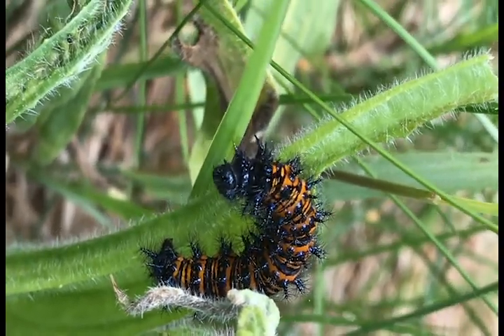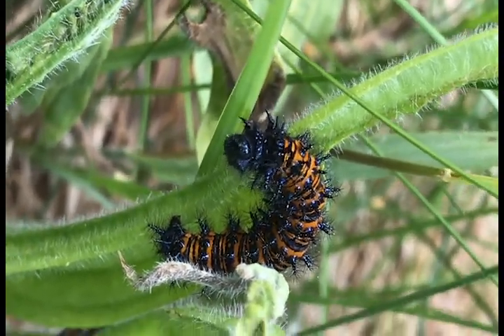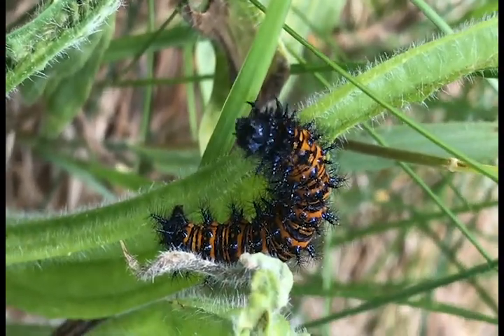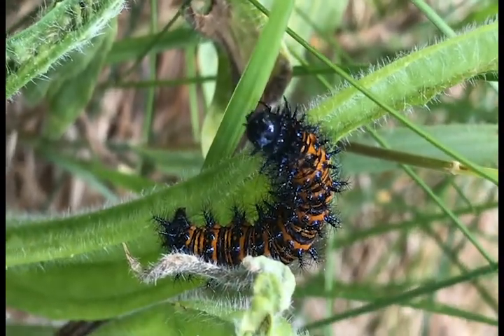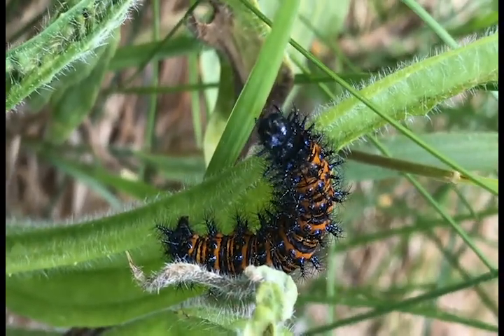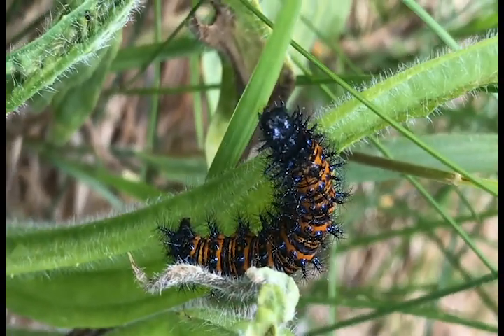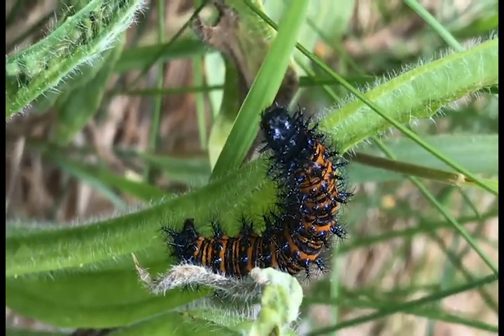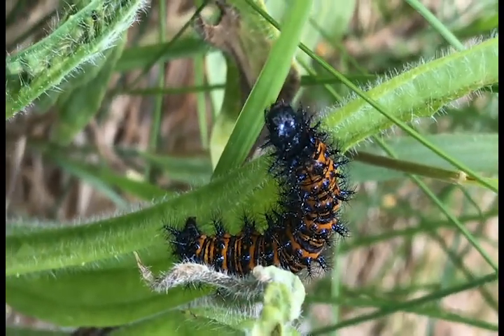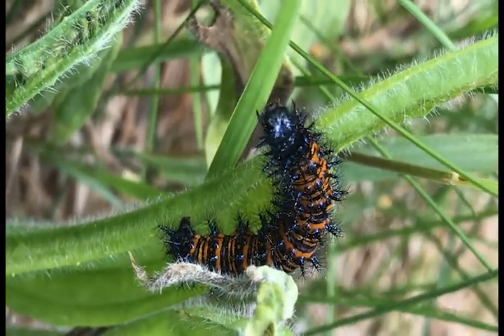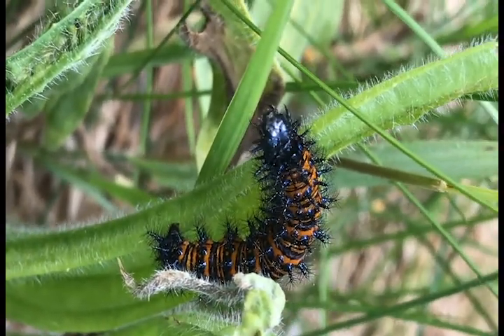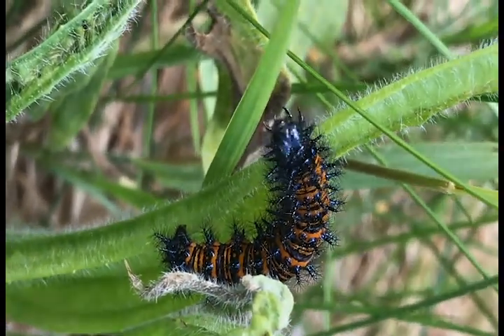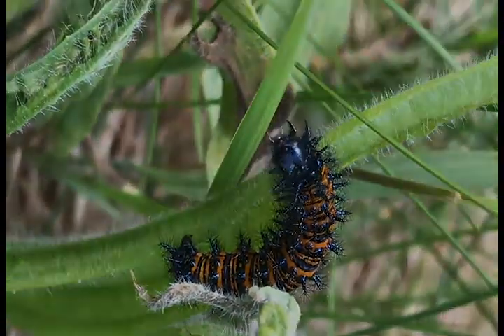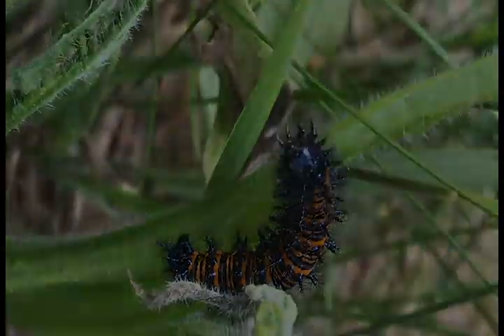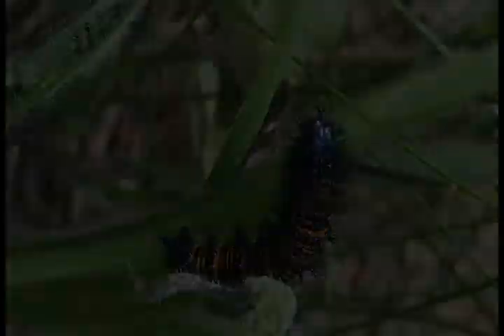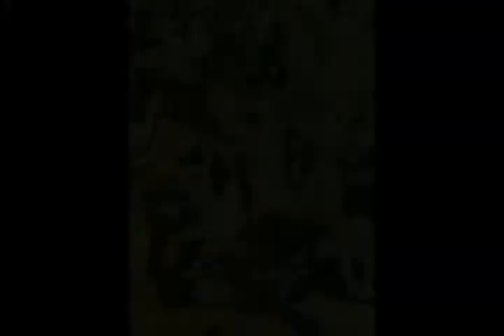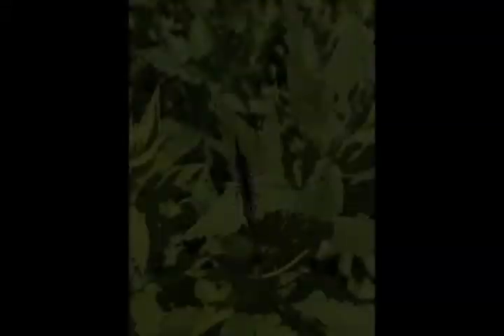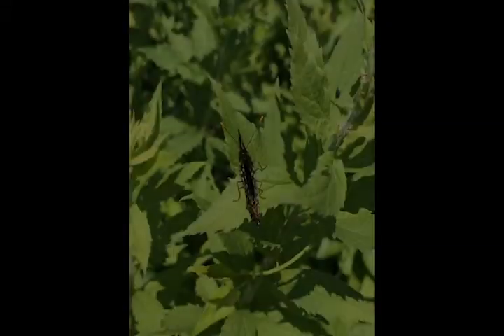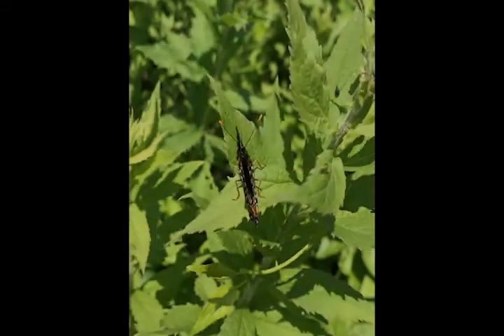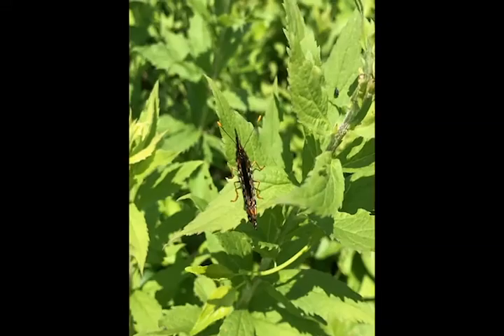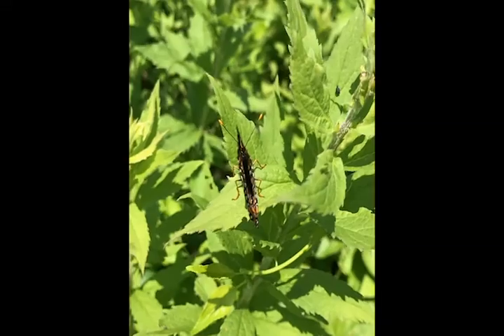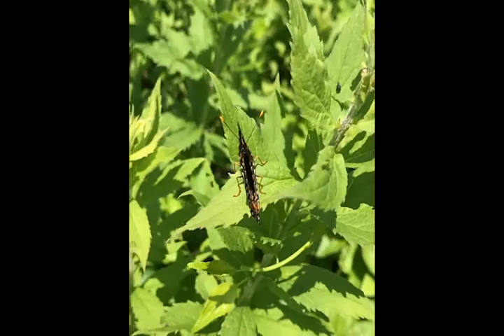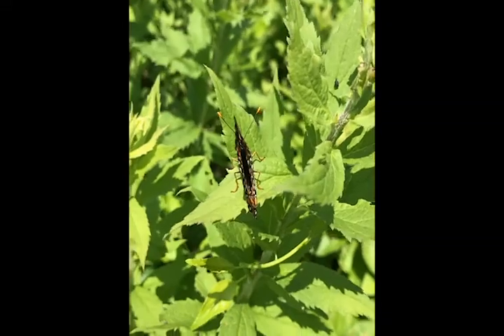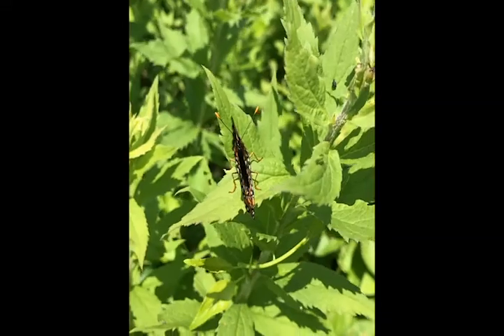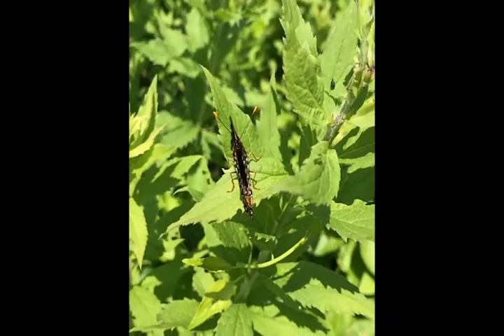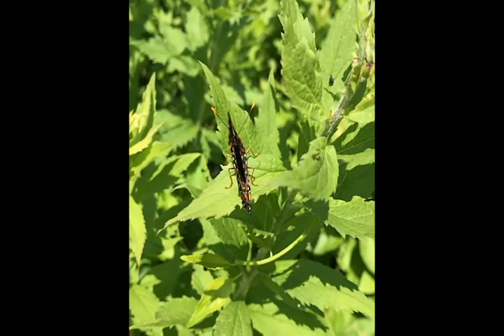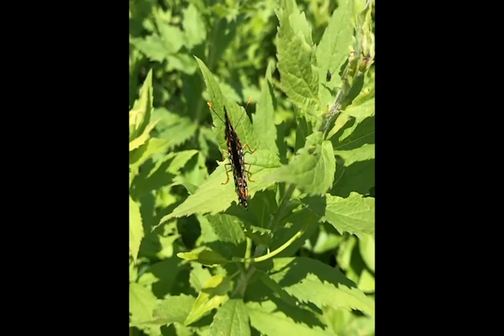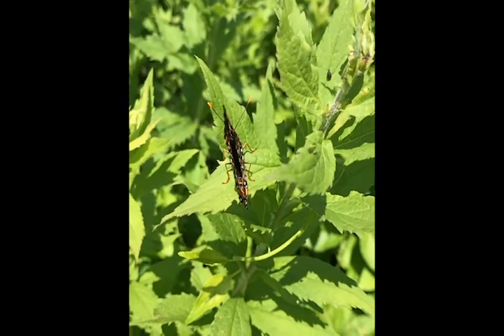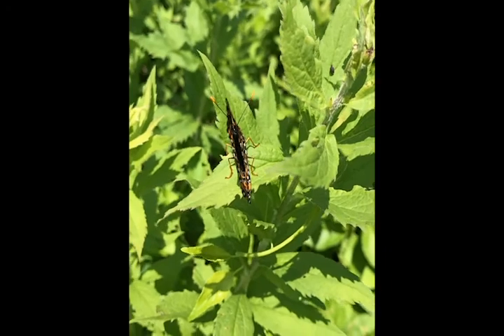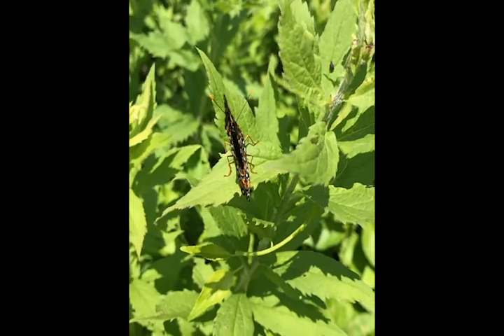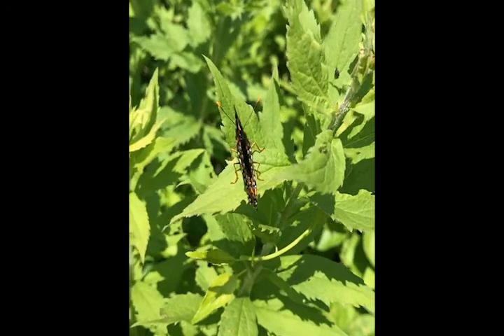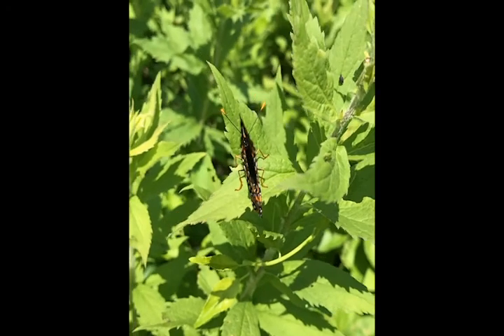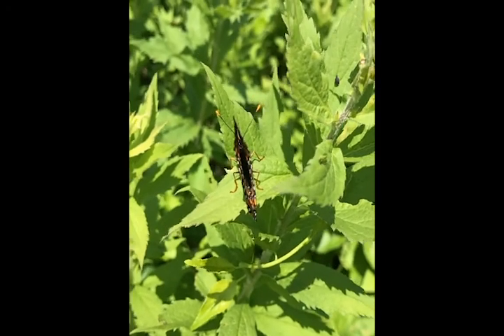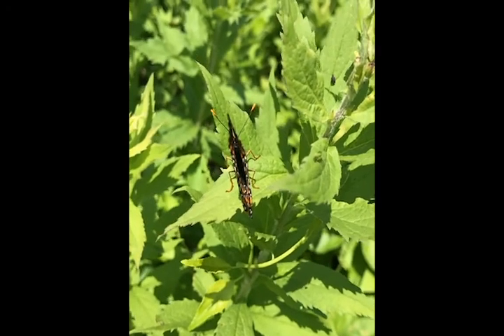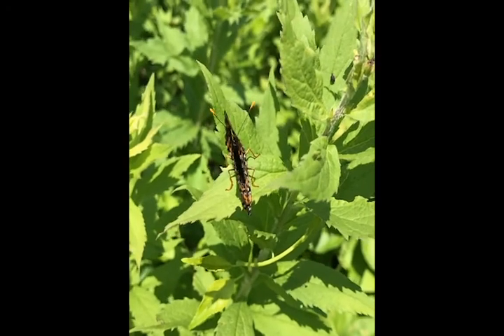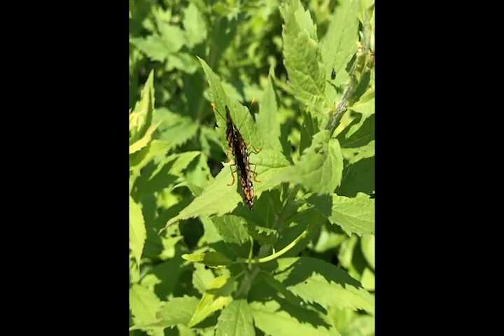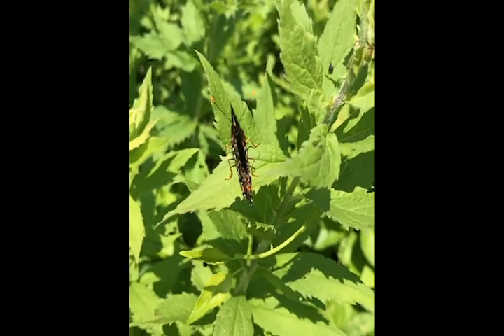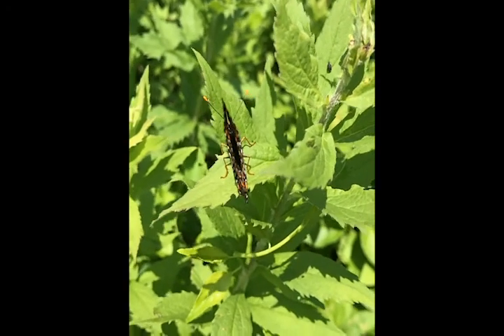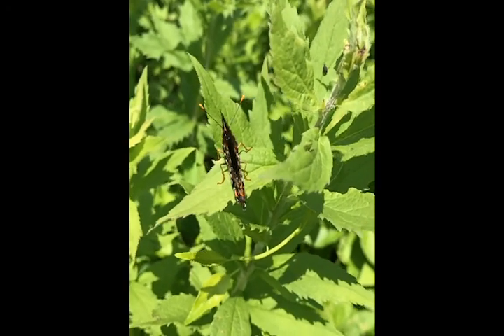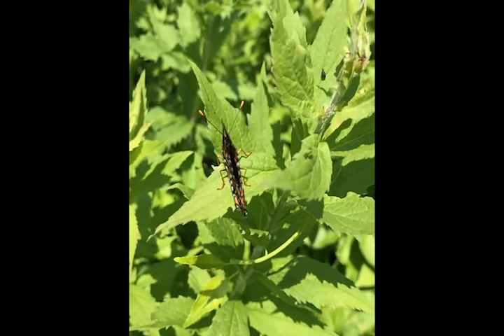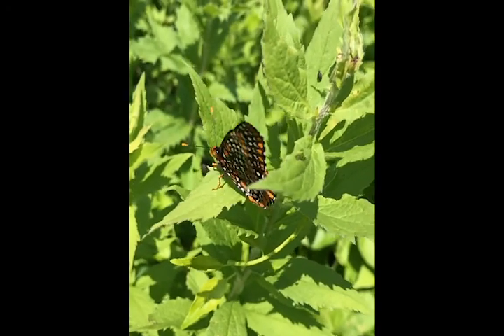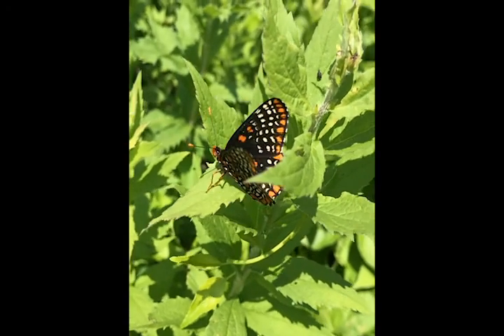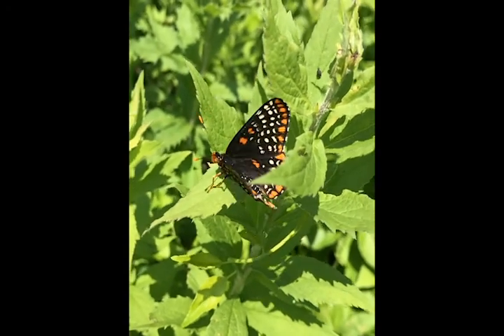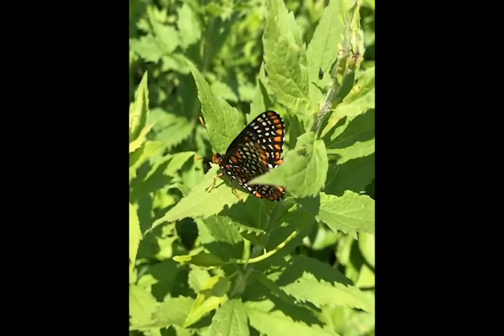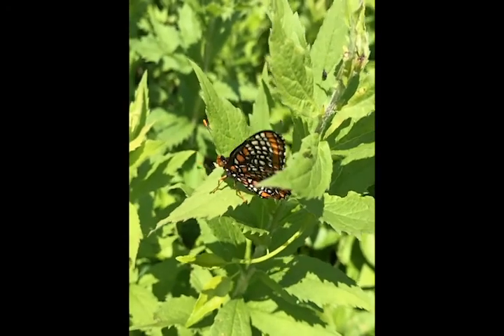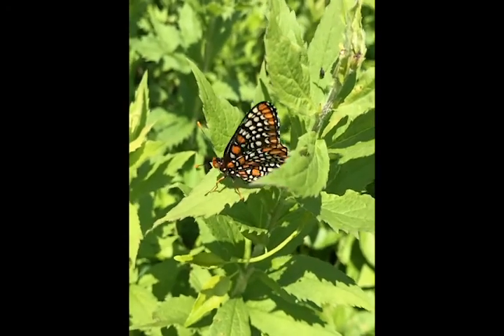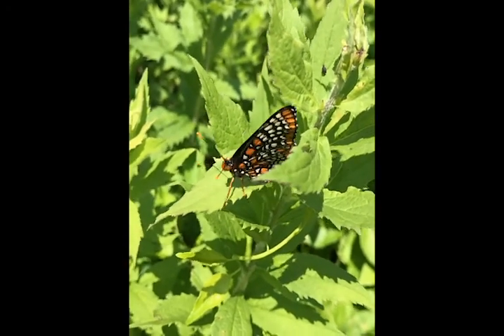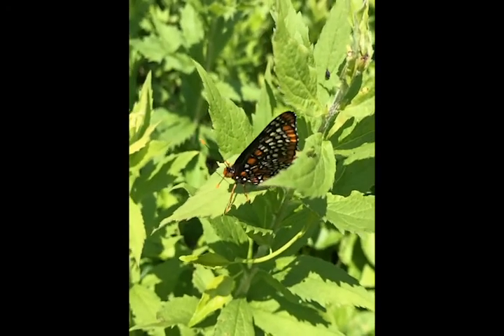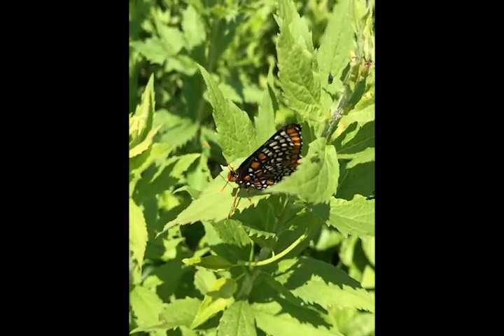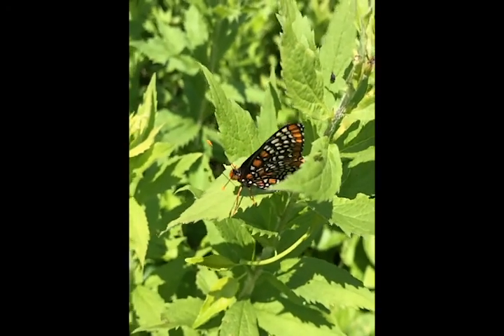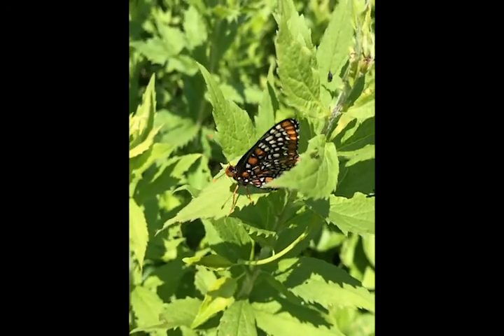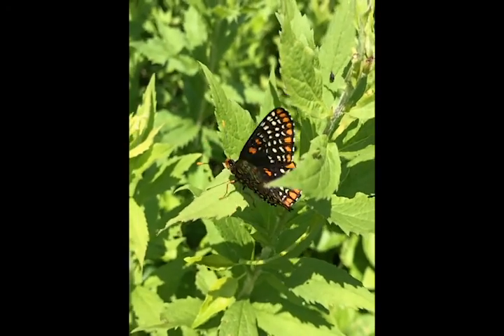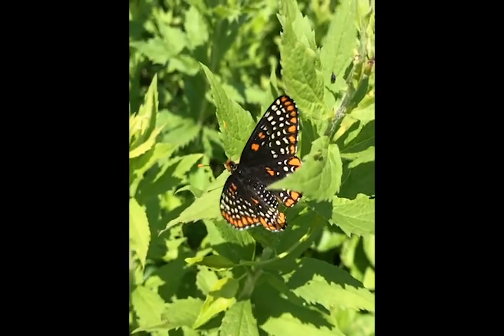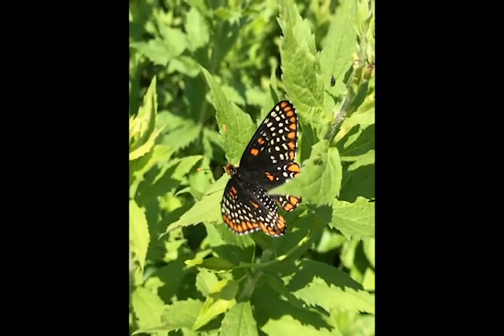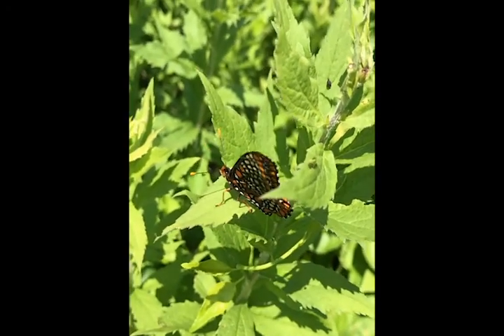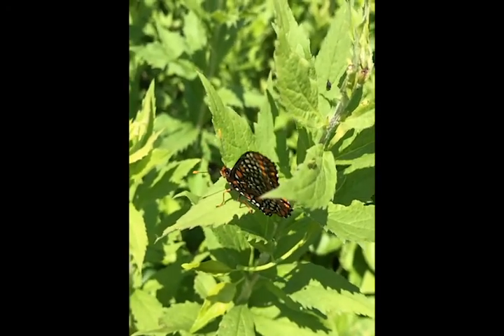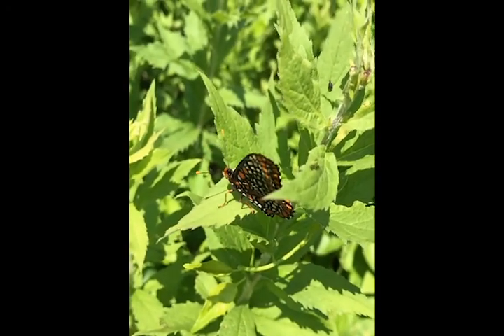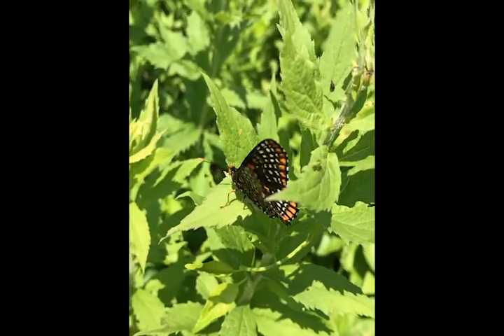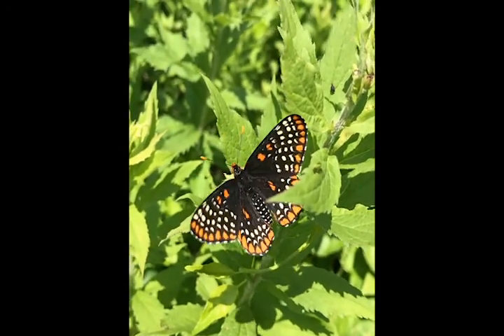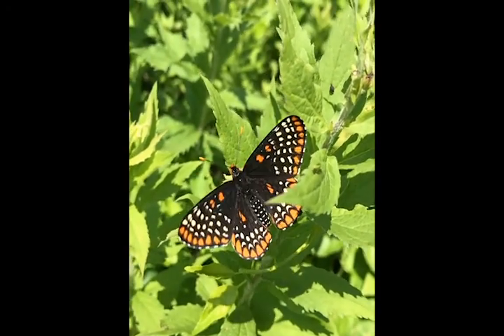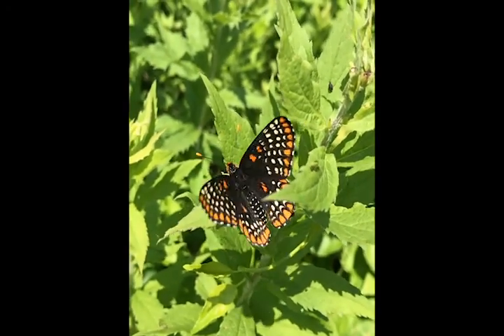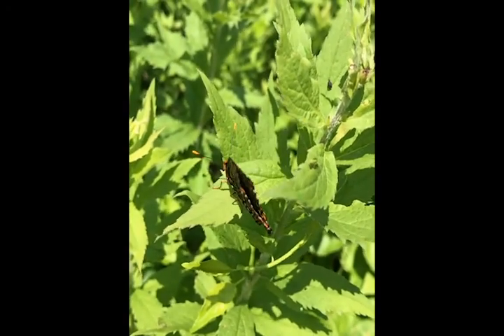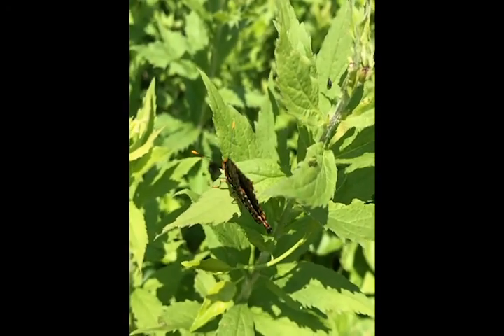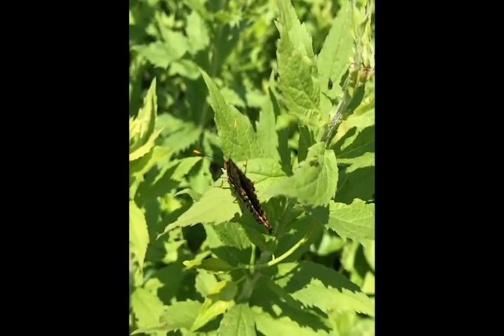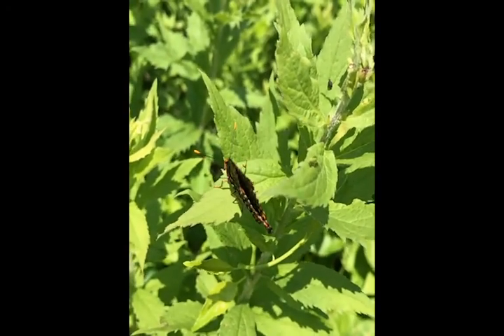And when the time is right in late June, they become a mosaic of orange, black, and white scales, ready to take flight.